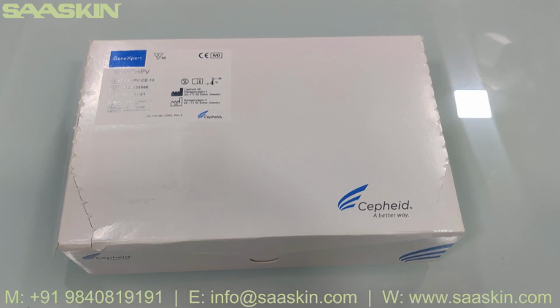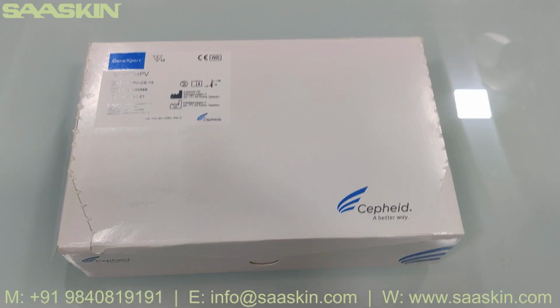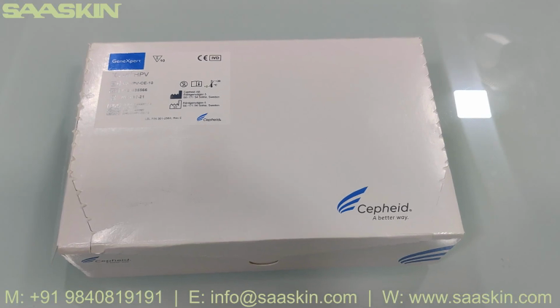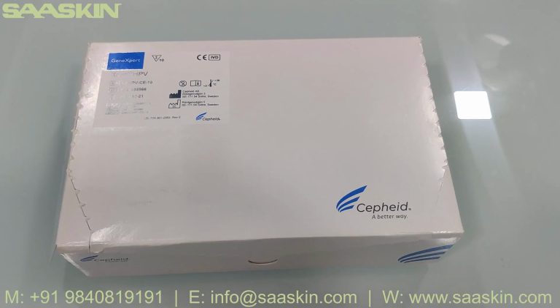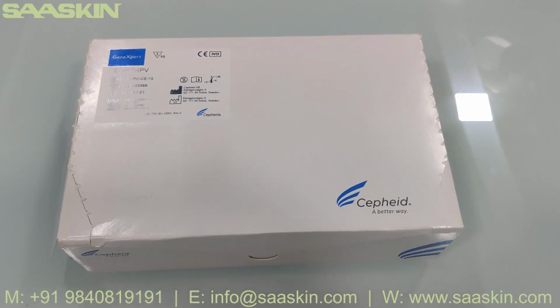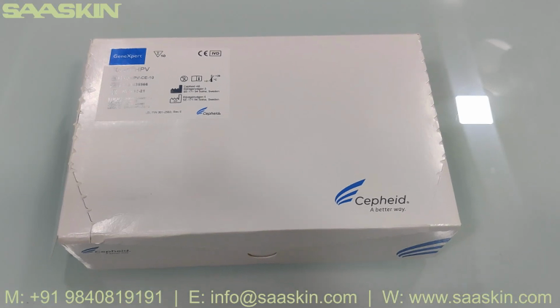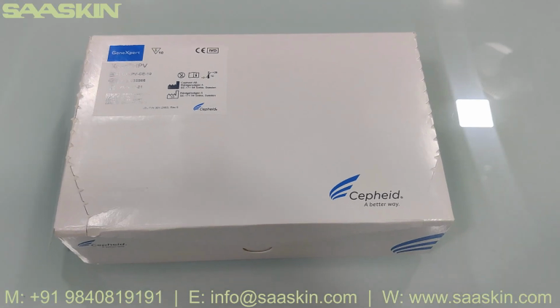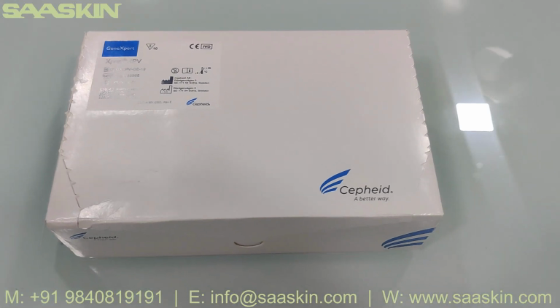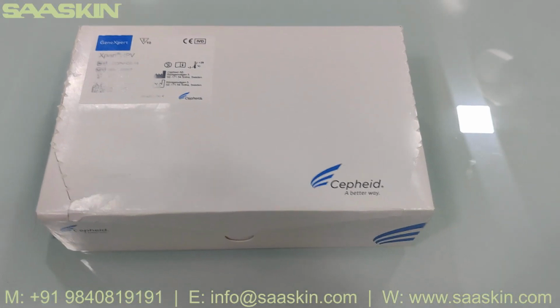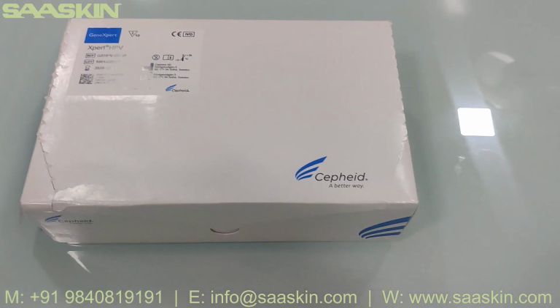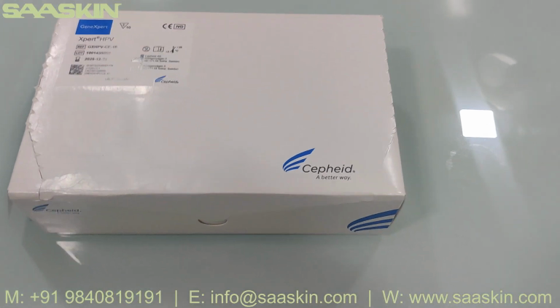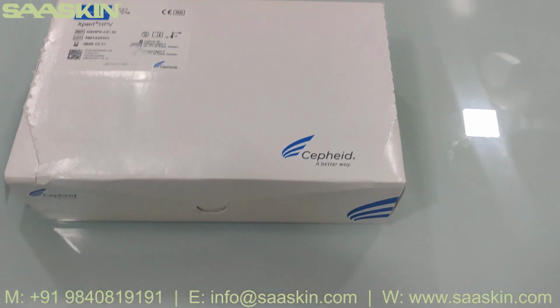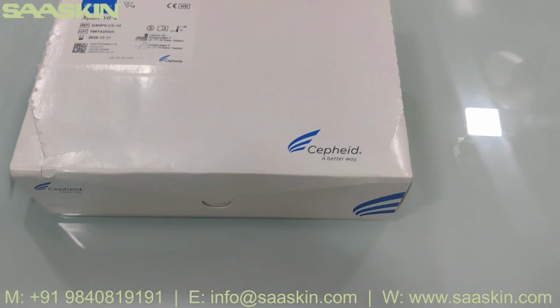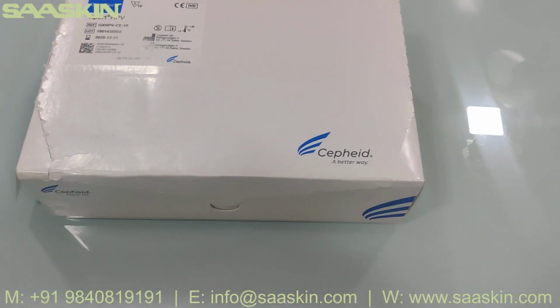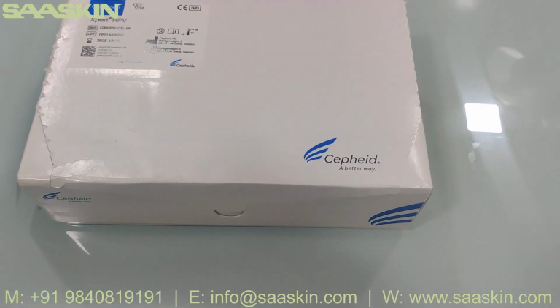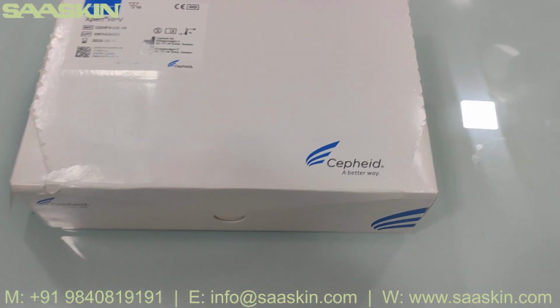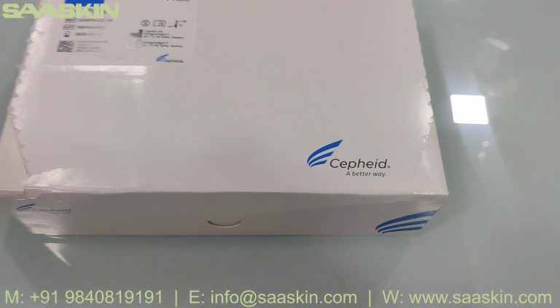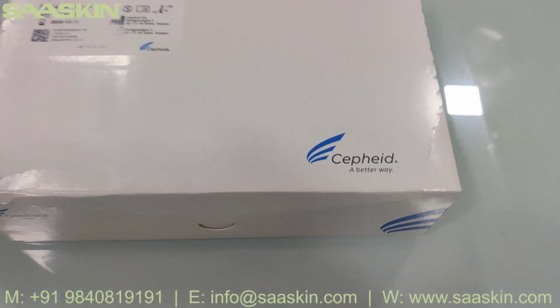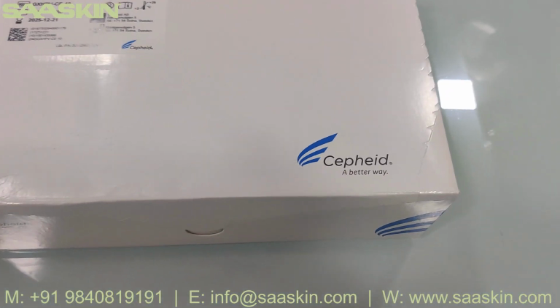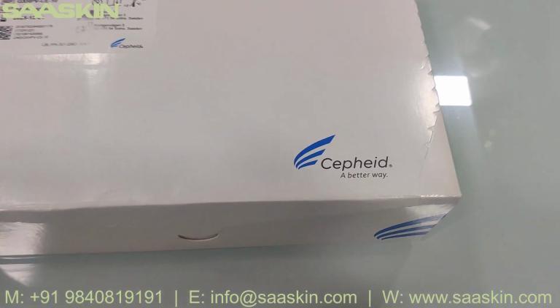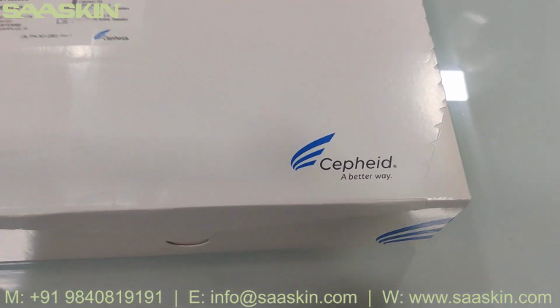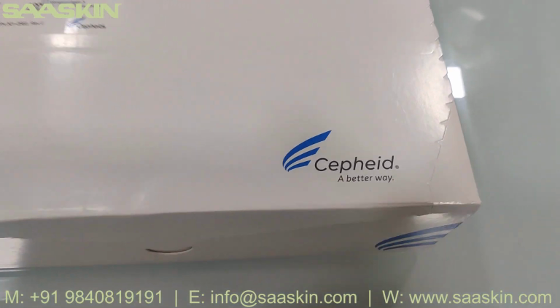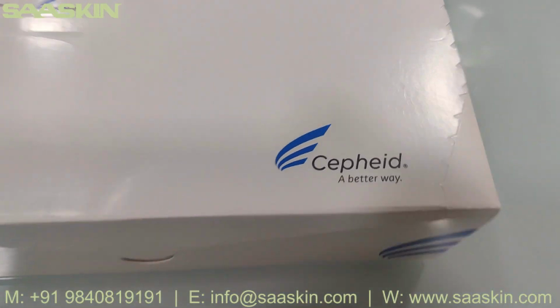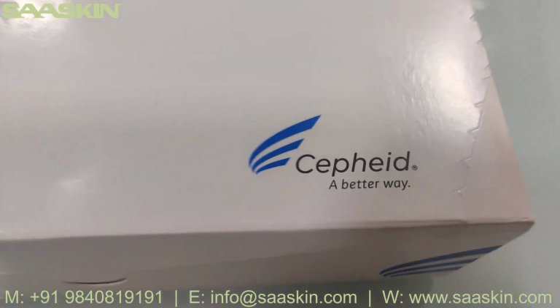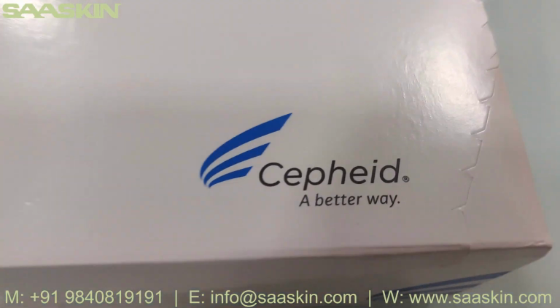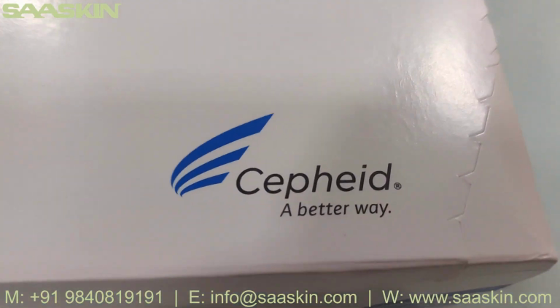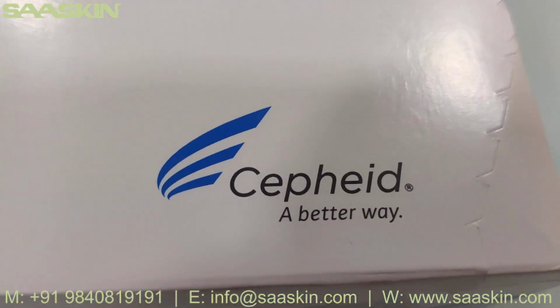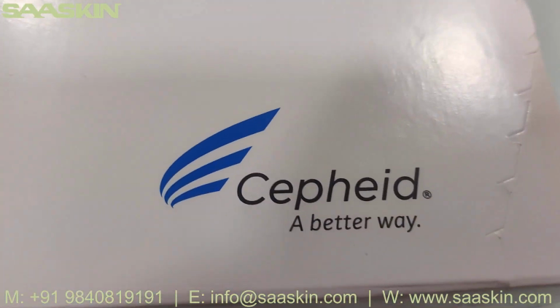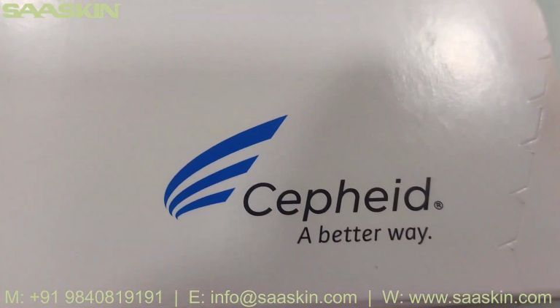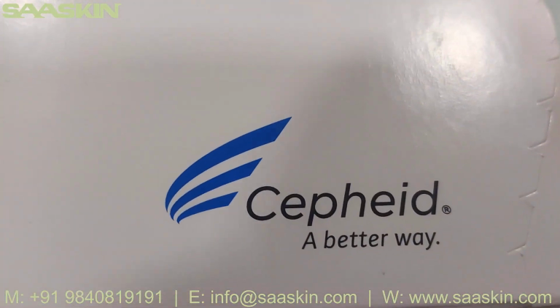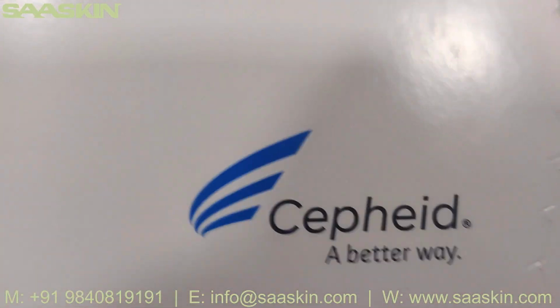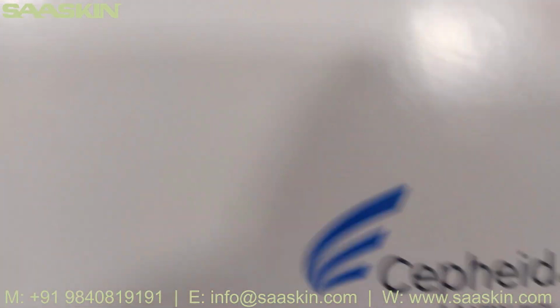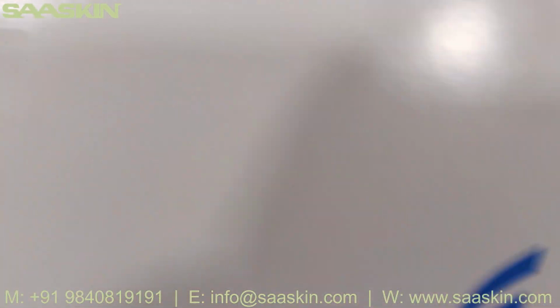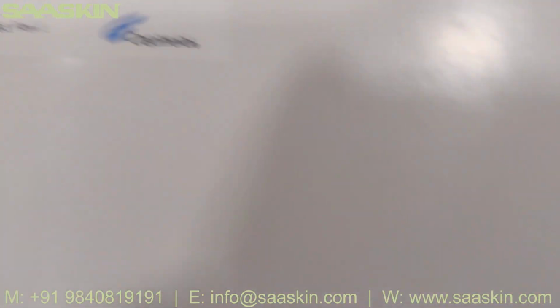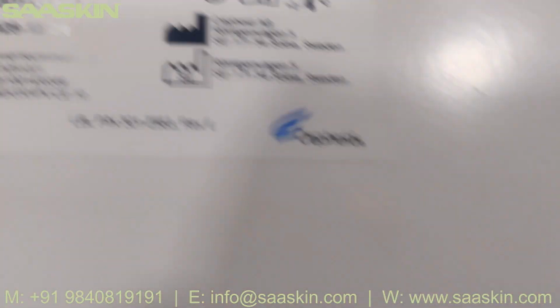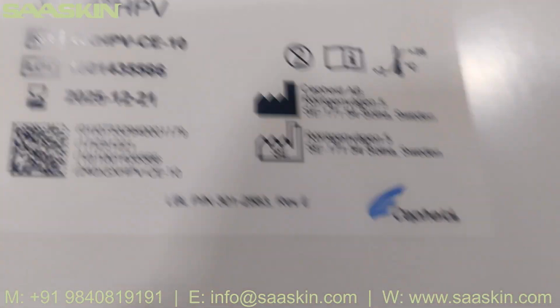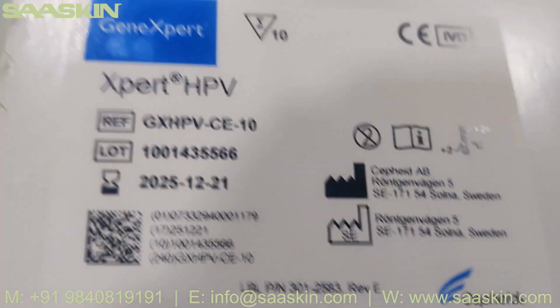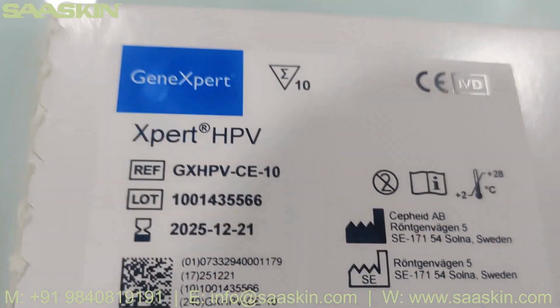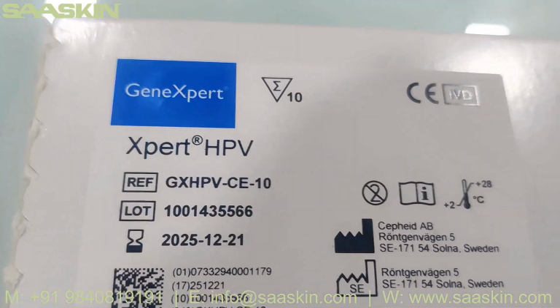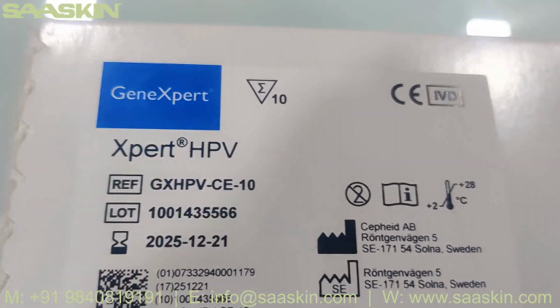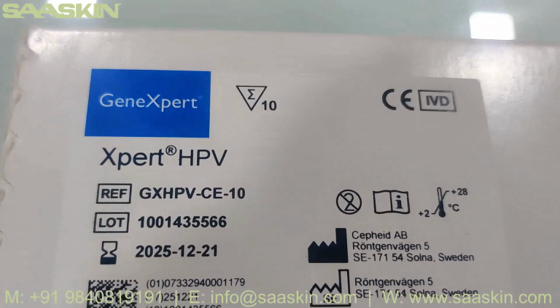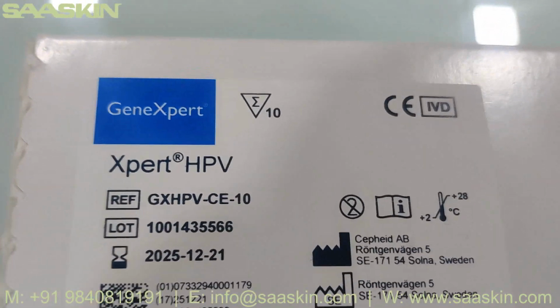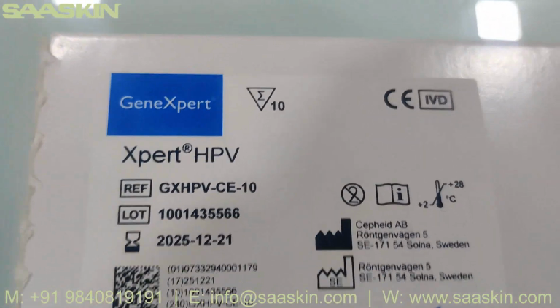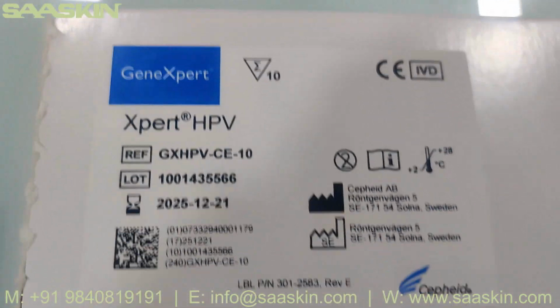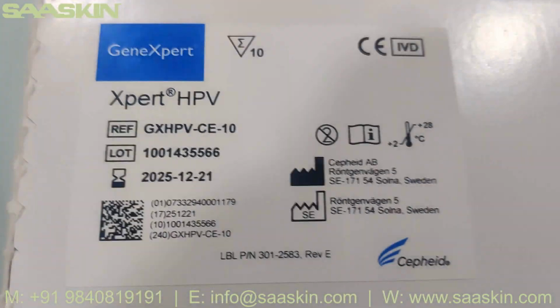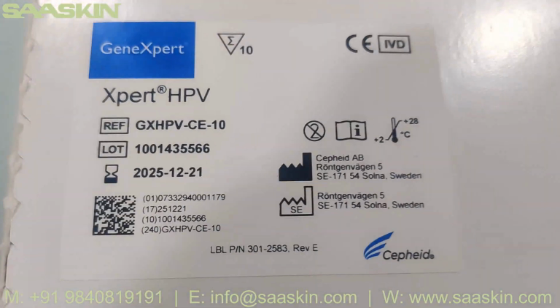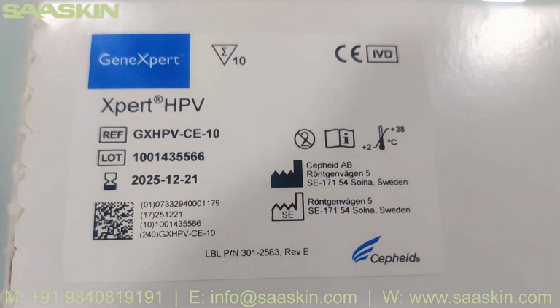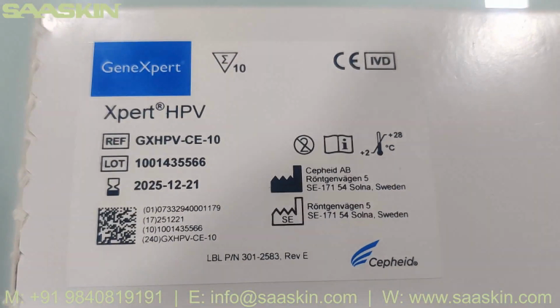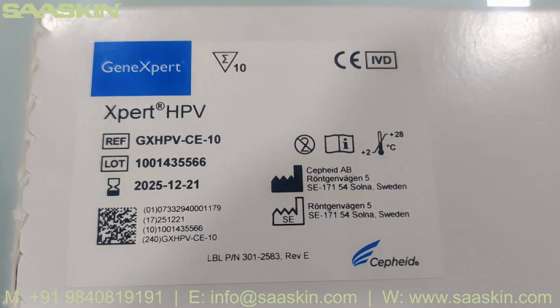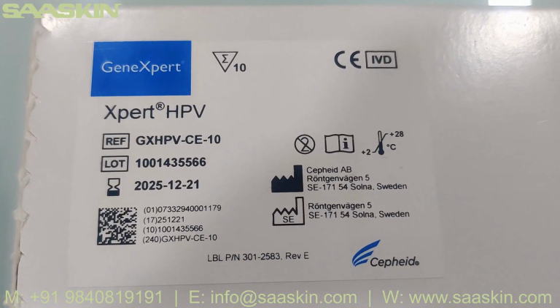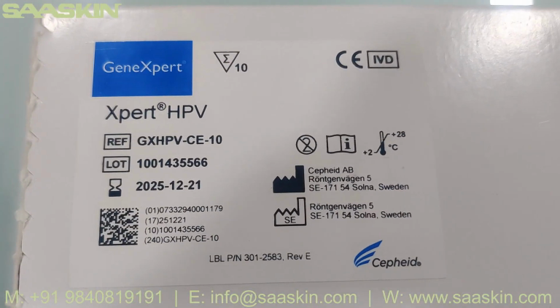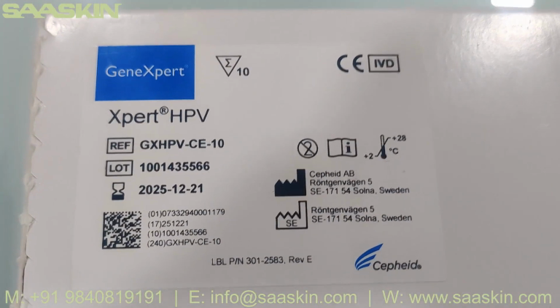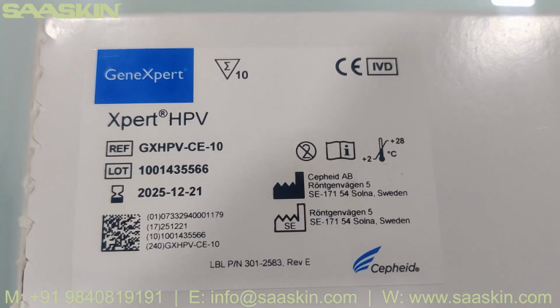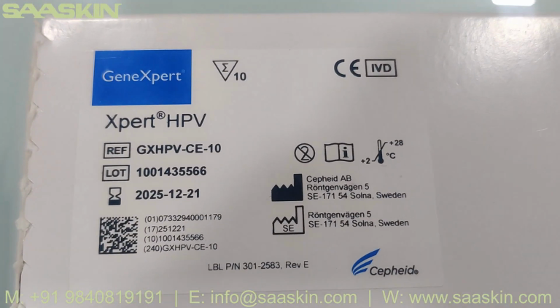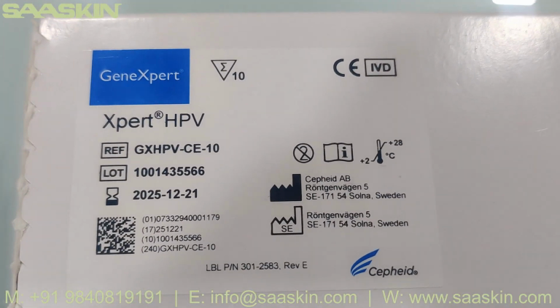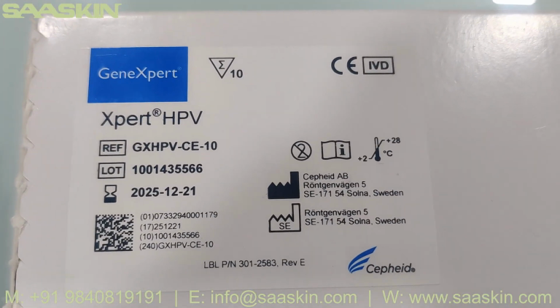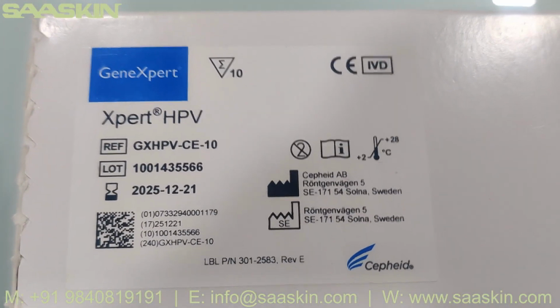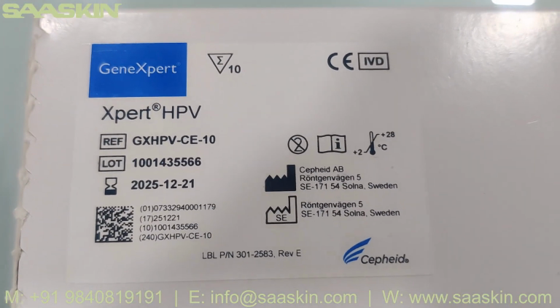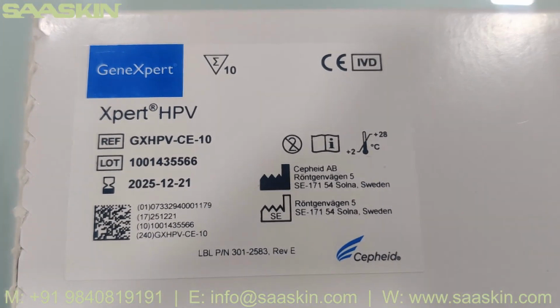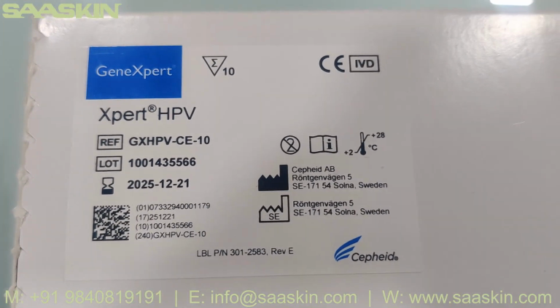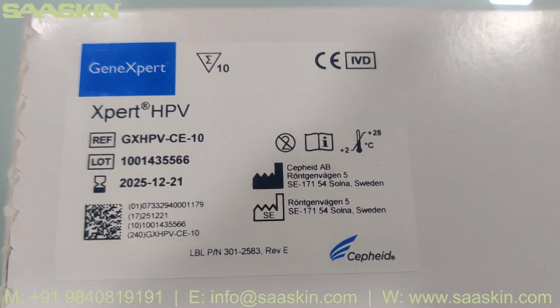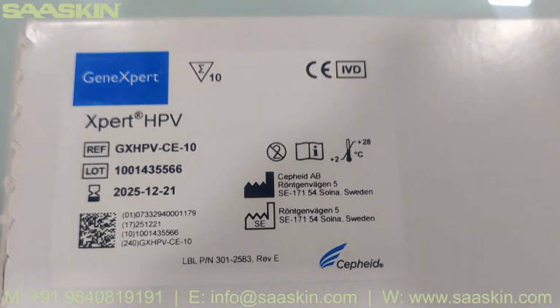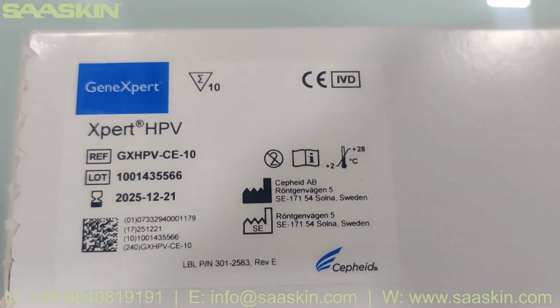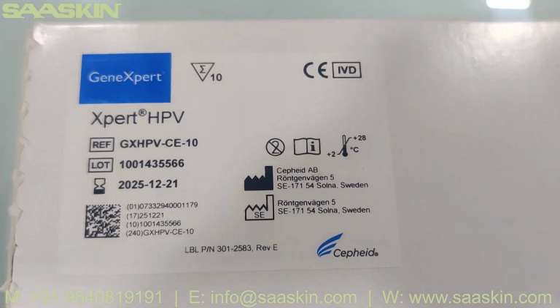Hello everybody, today we are going to see the unboxing of Cepheid GeneXpert HPV test cartridges.